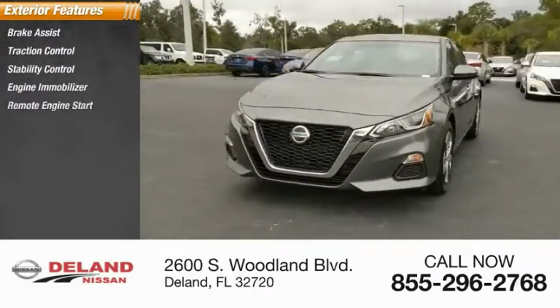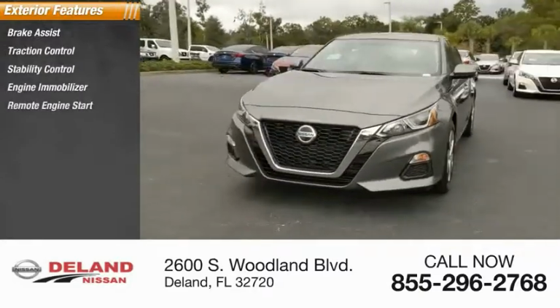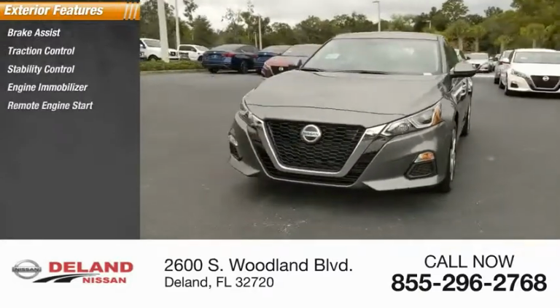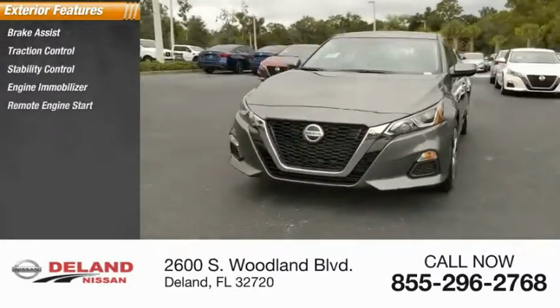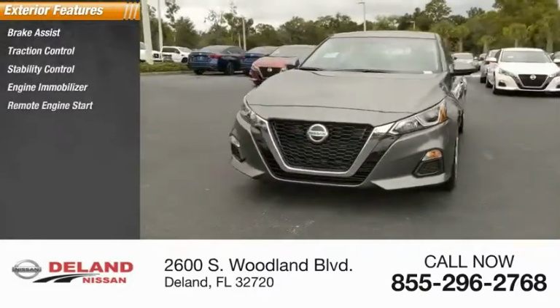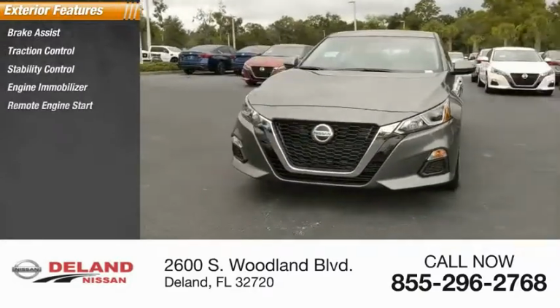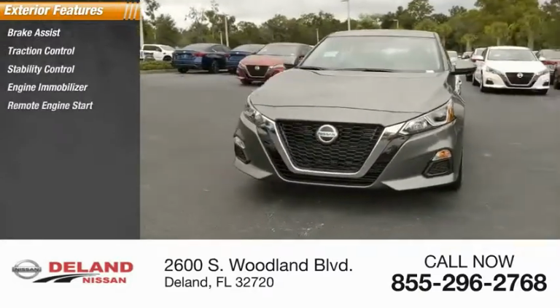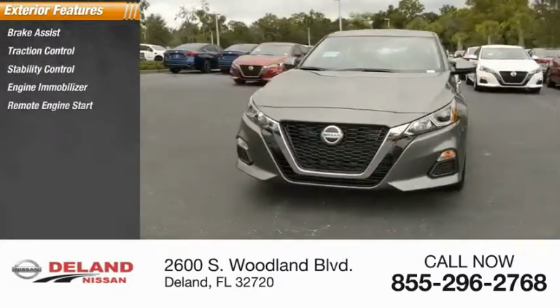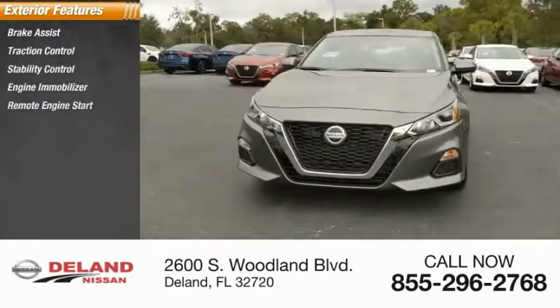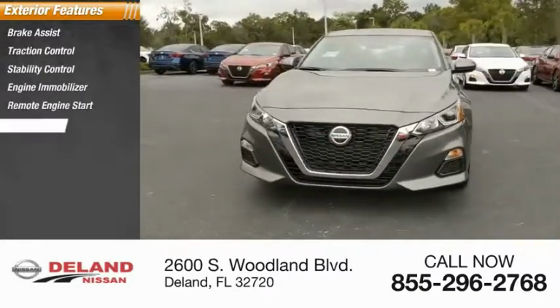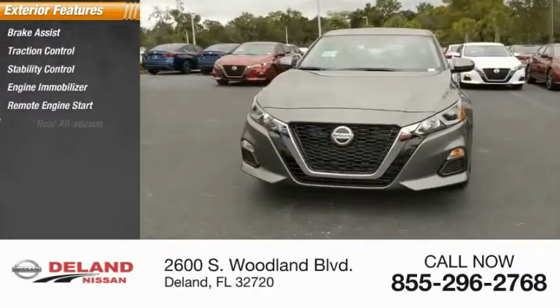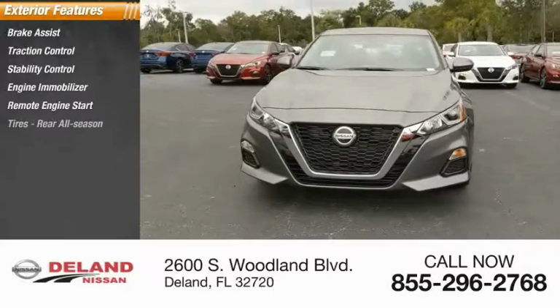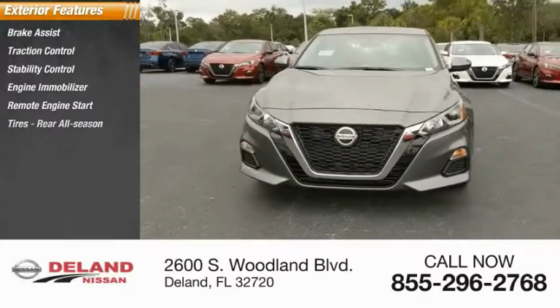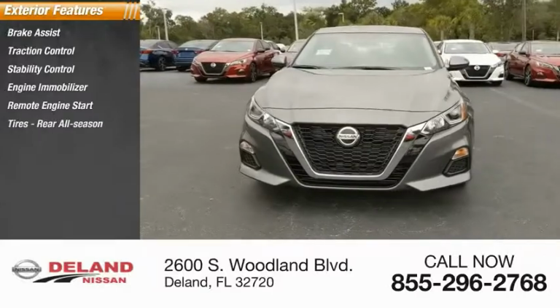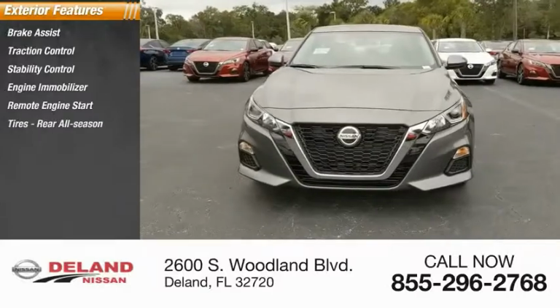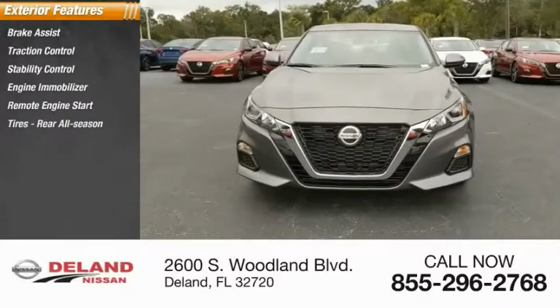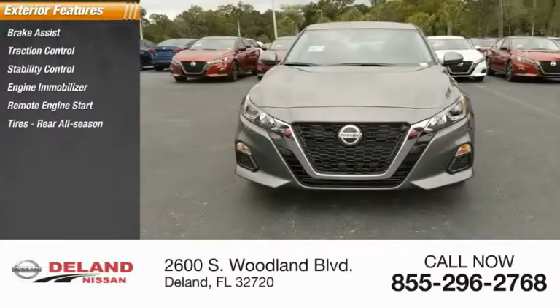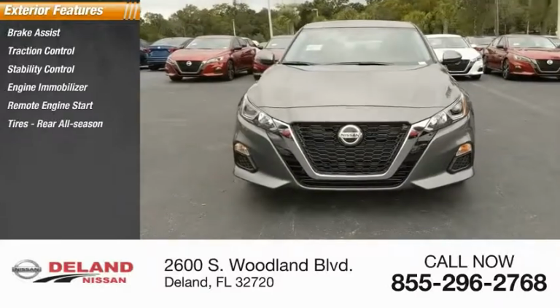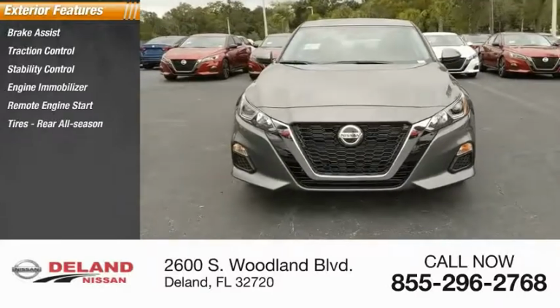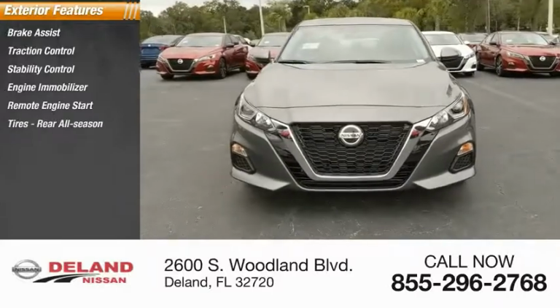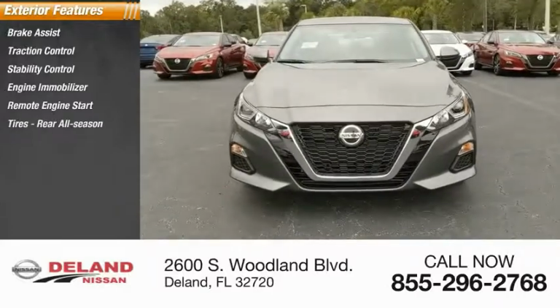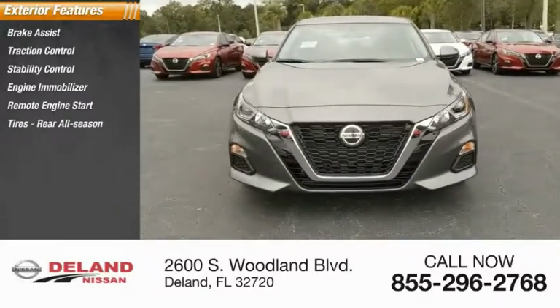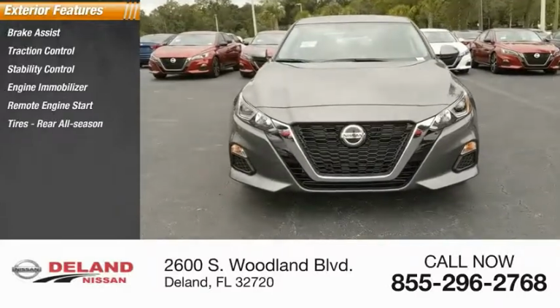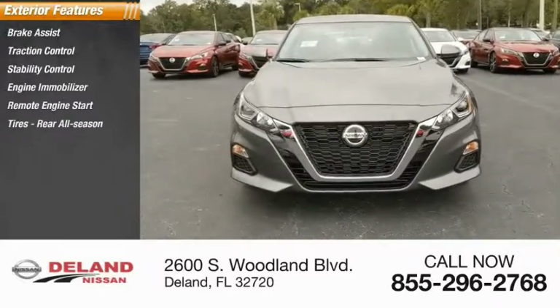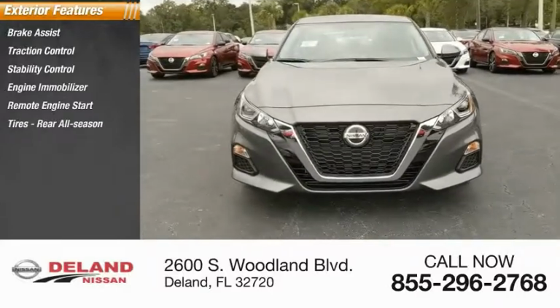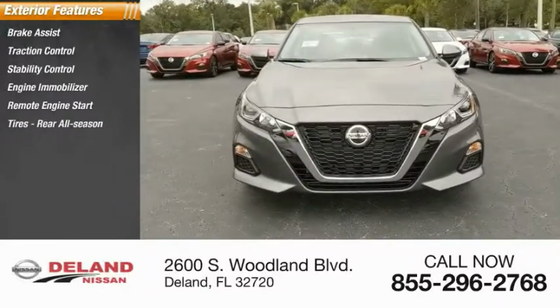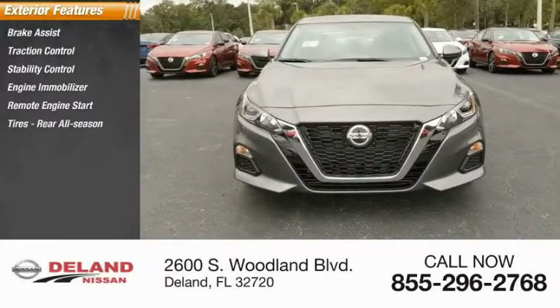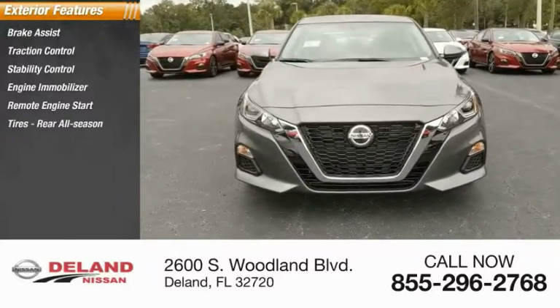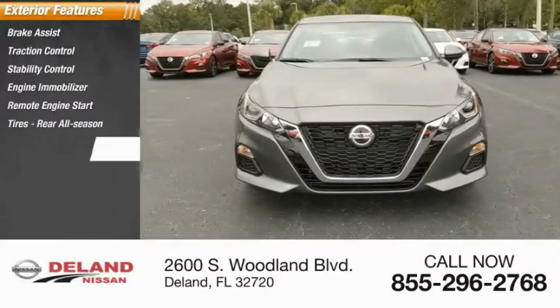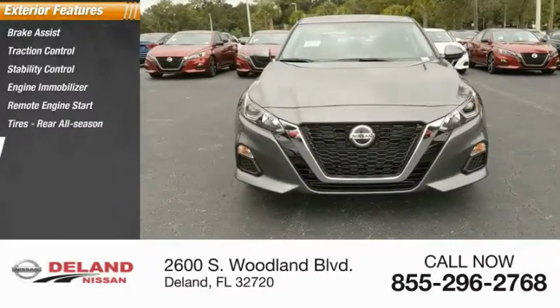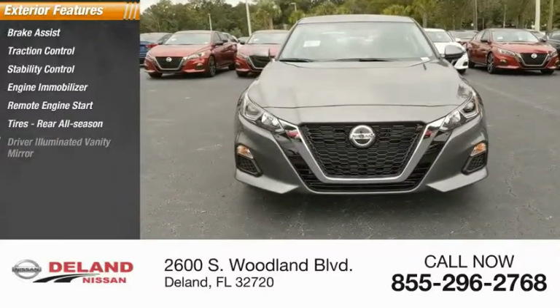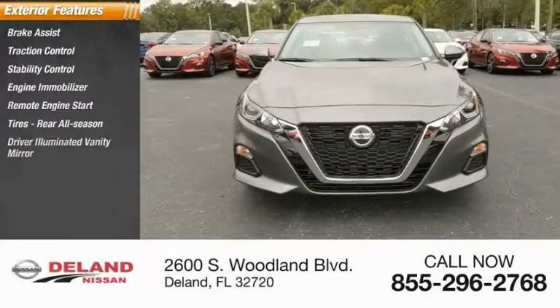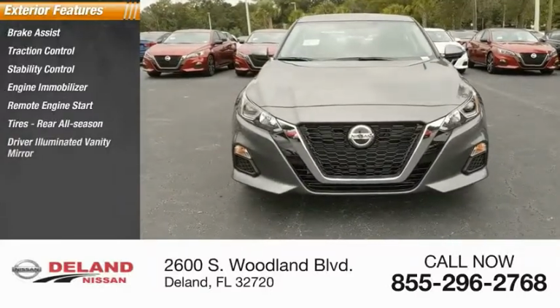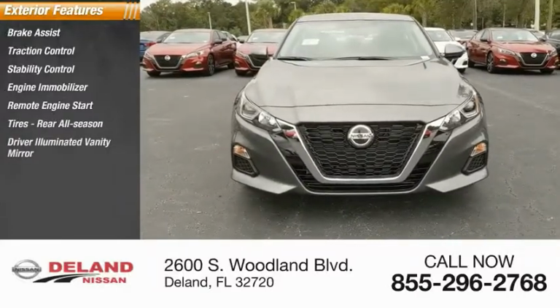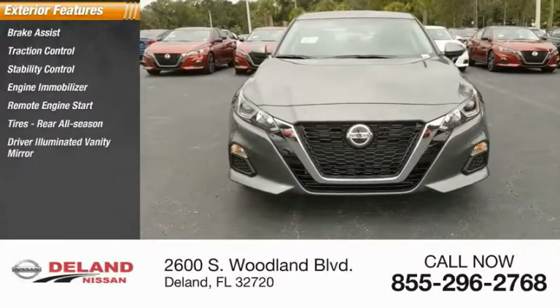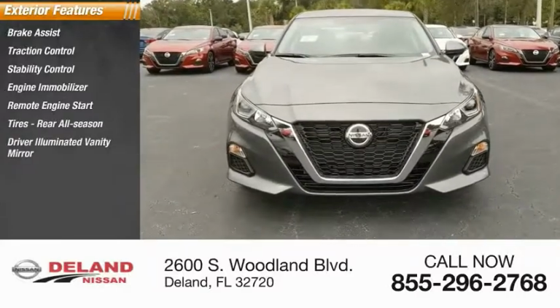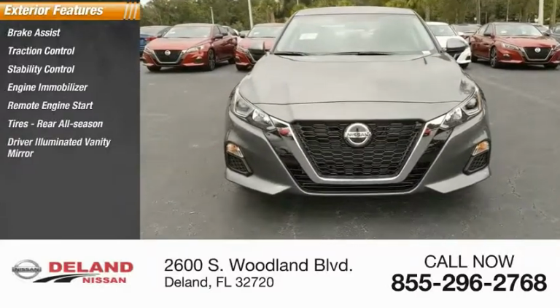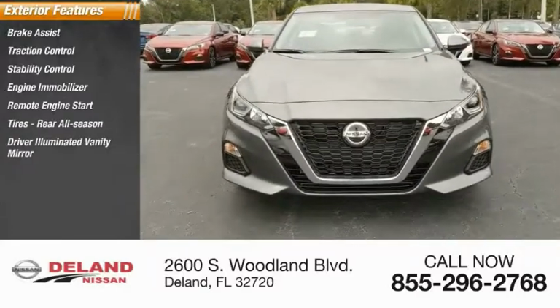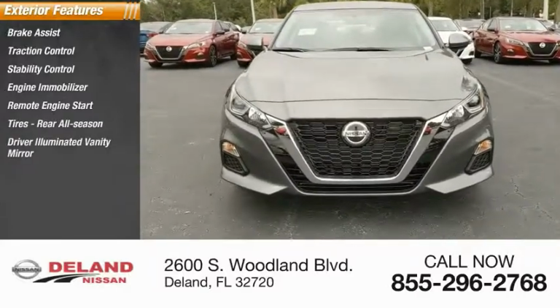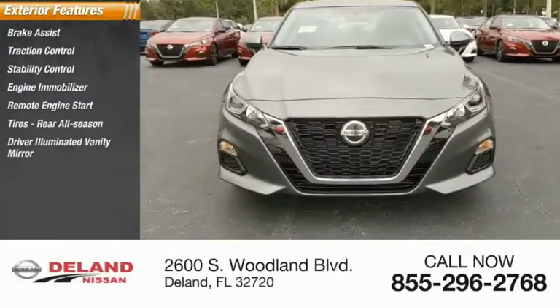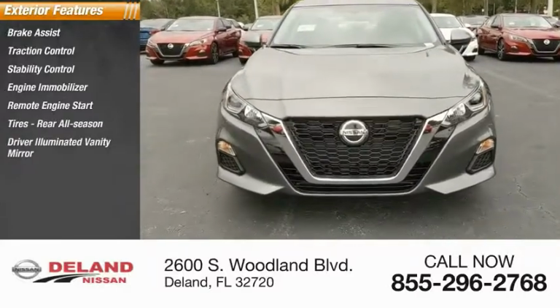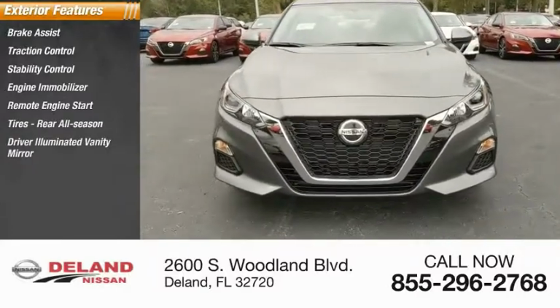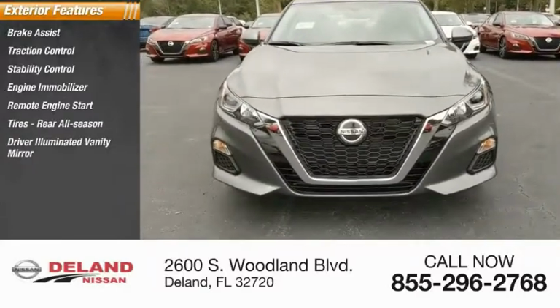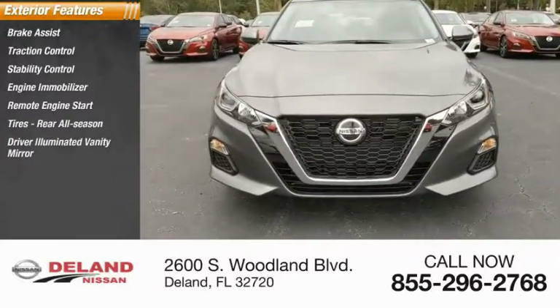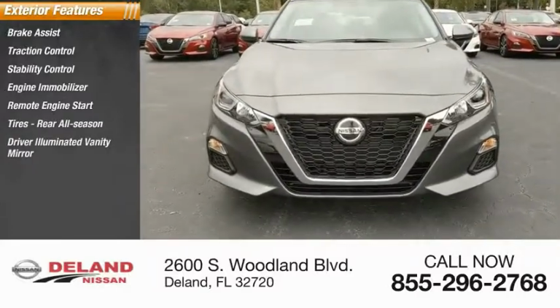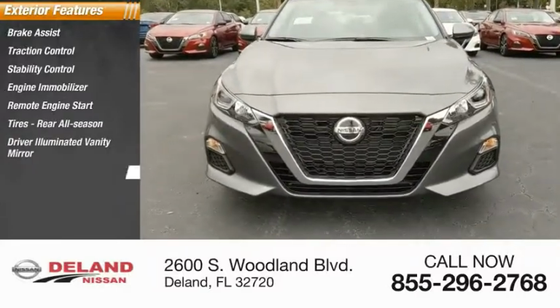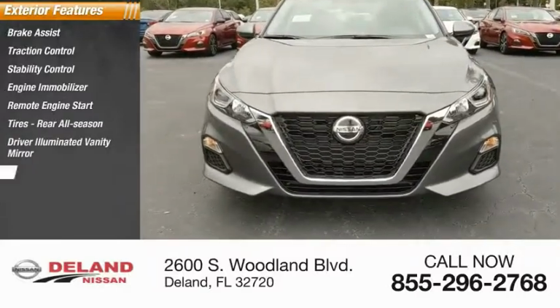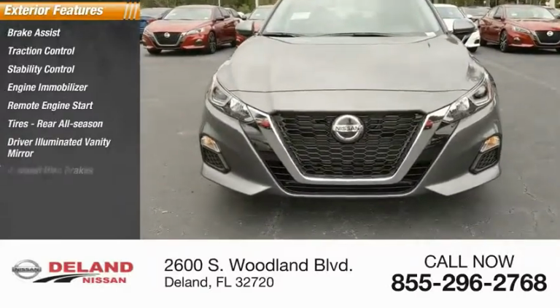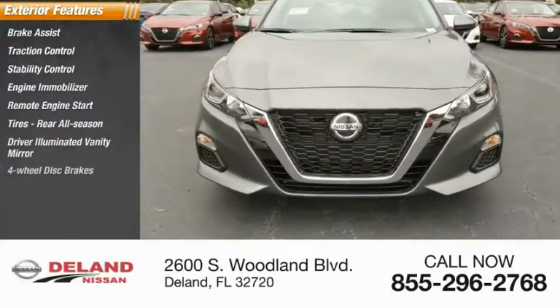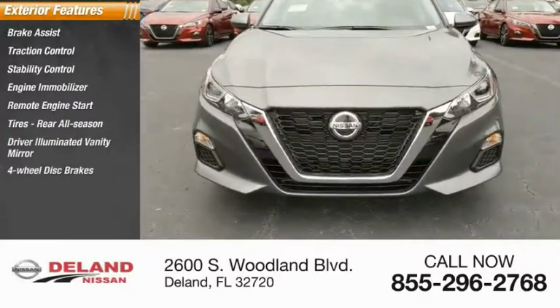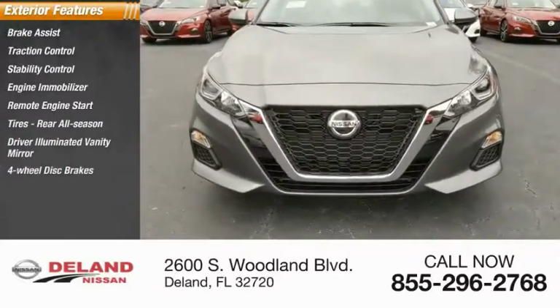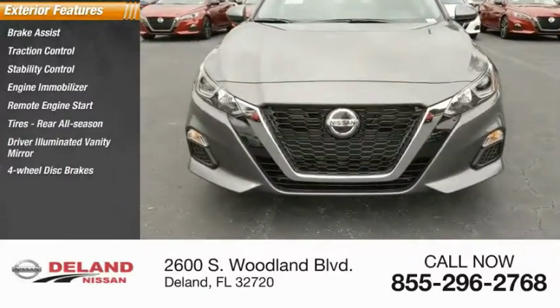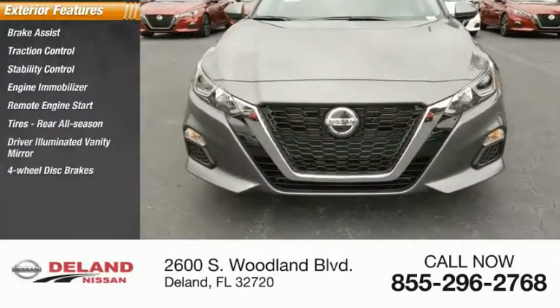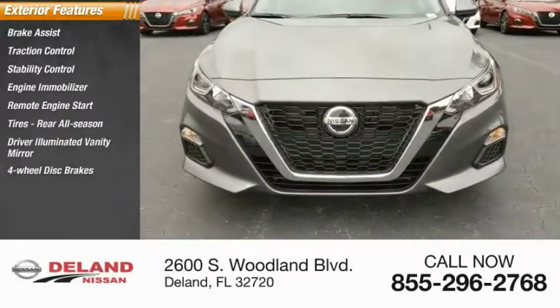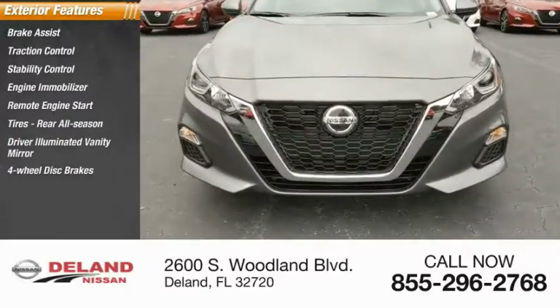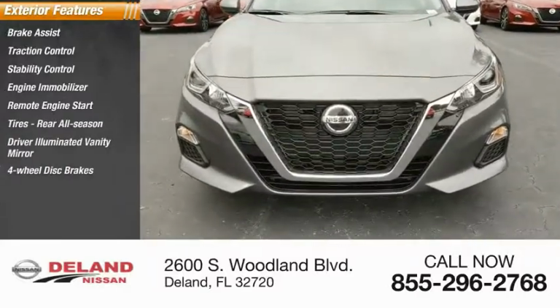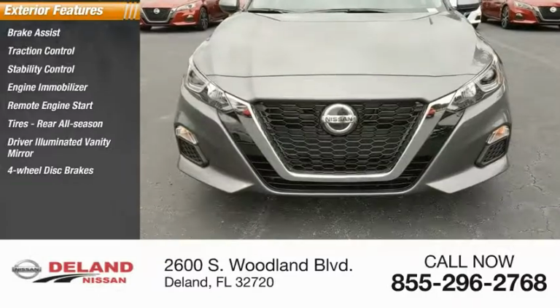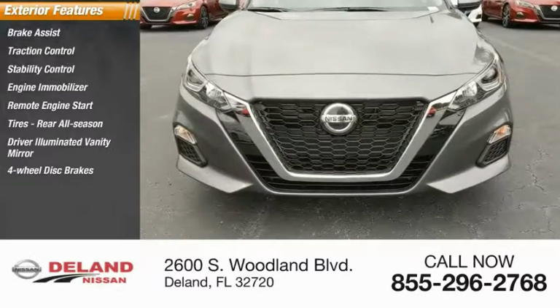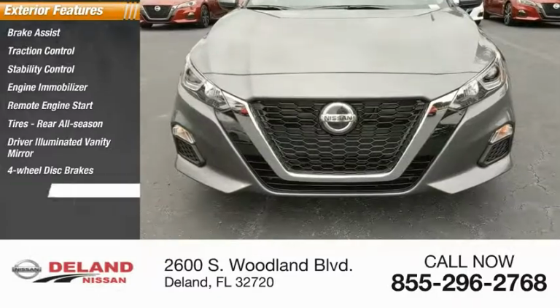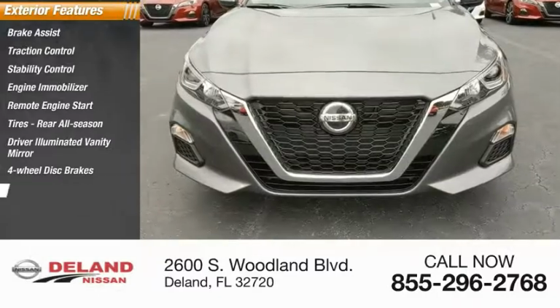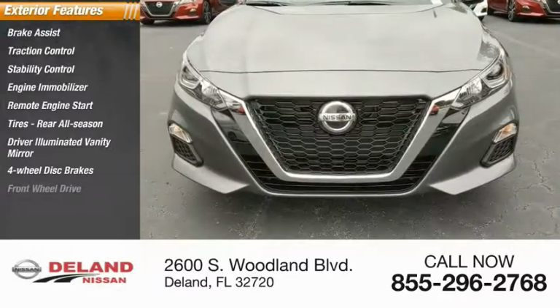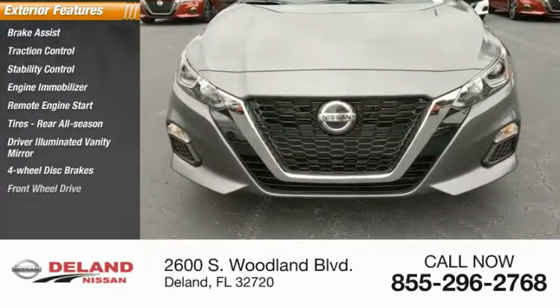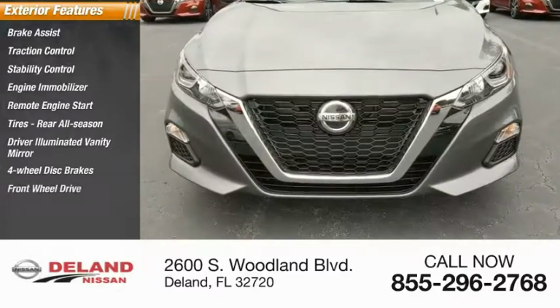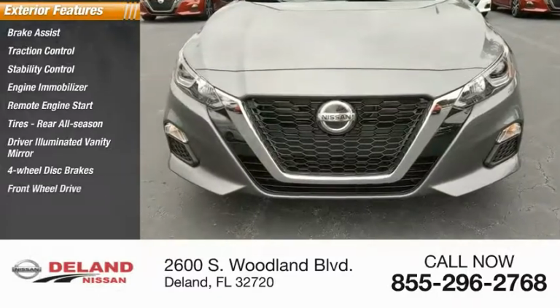Additional features include all-season rear tires, driver-illuminated vanity mirror, four-wheel disc brakes, FWD, and wheel covers.